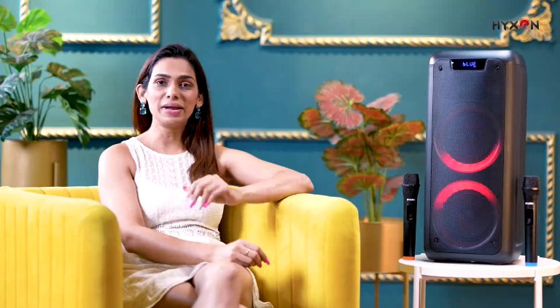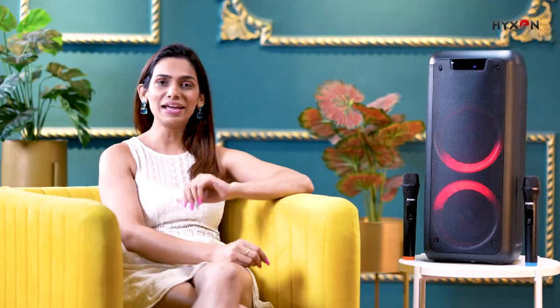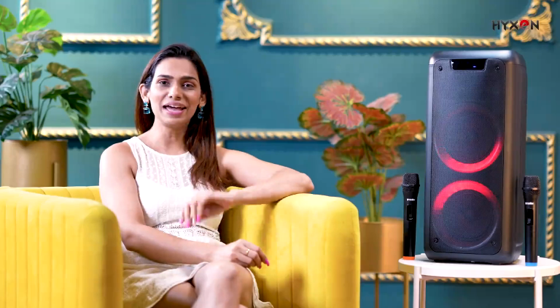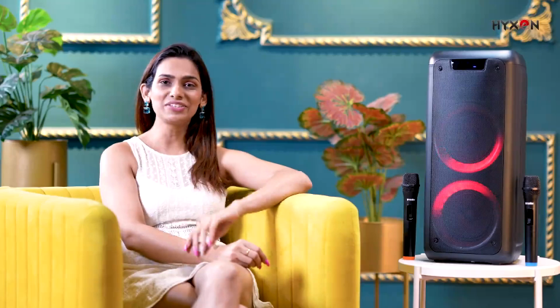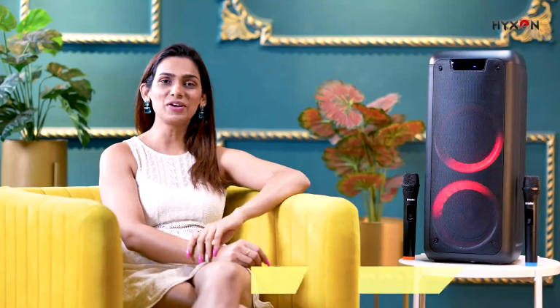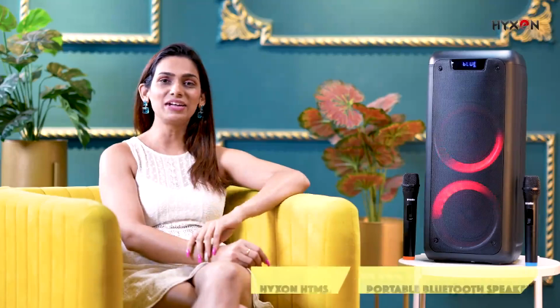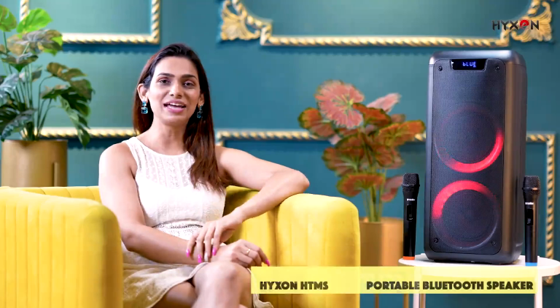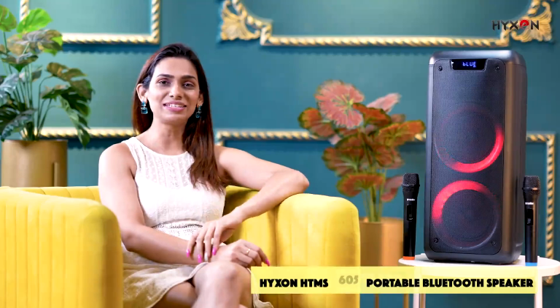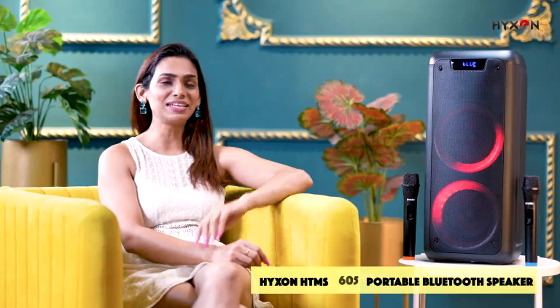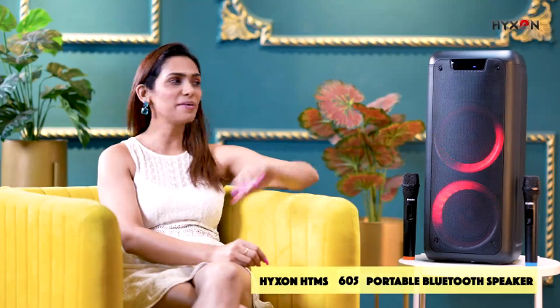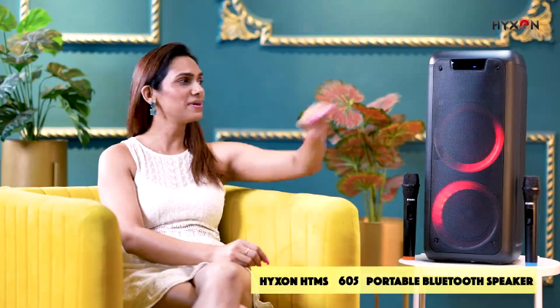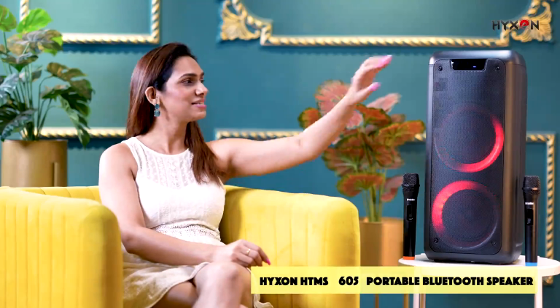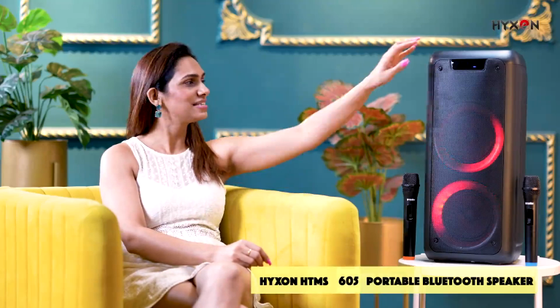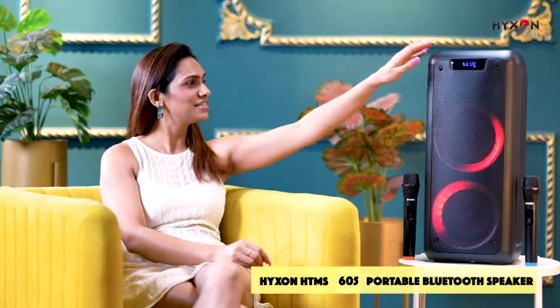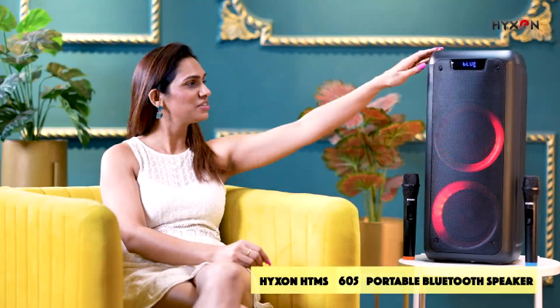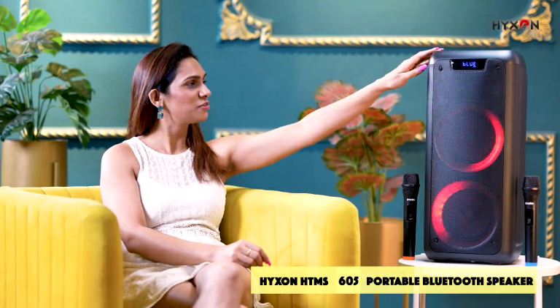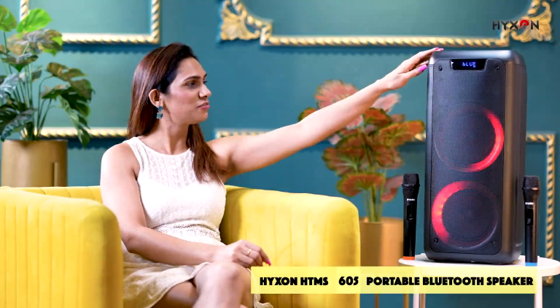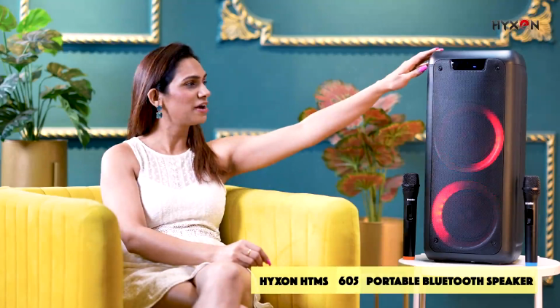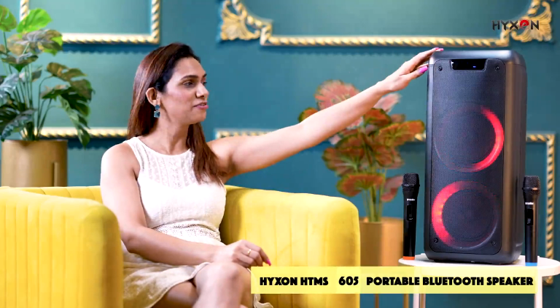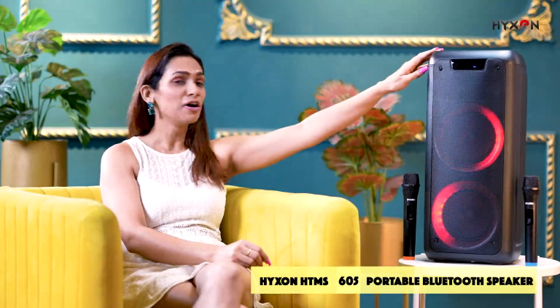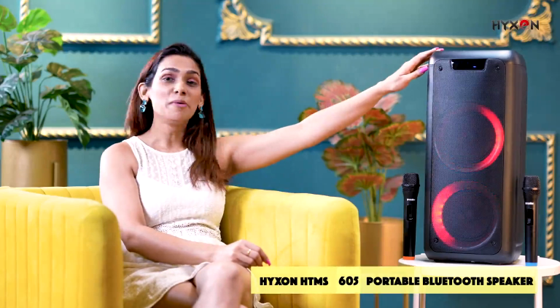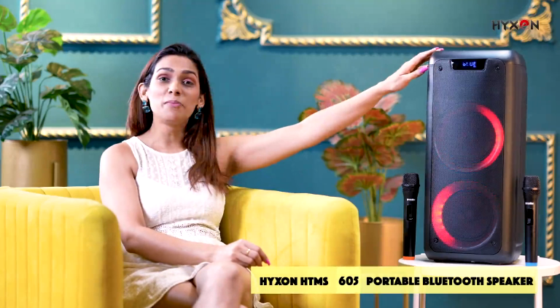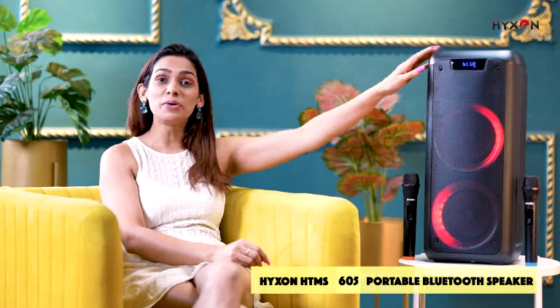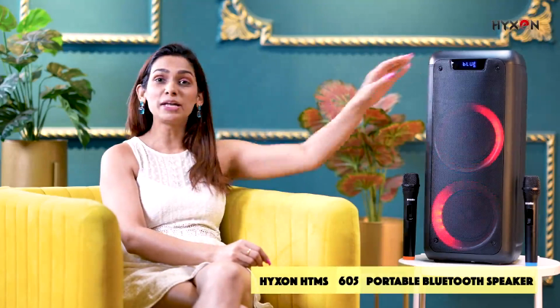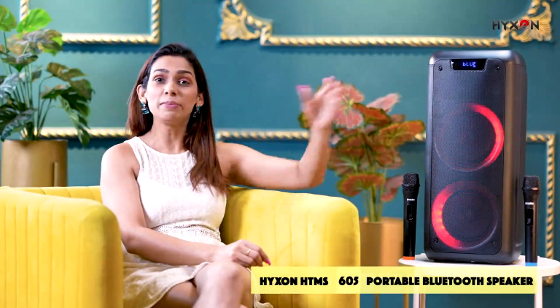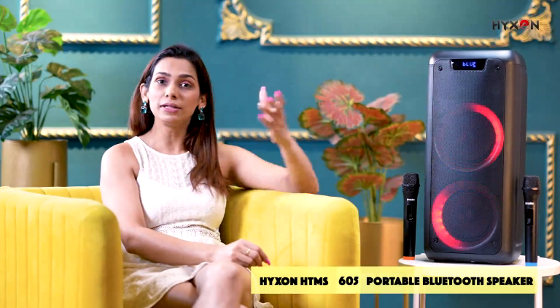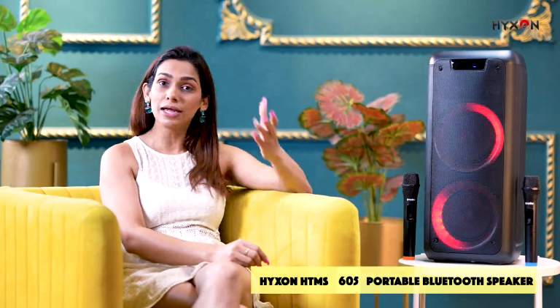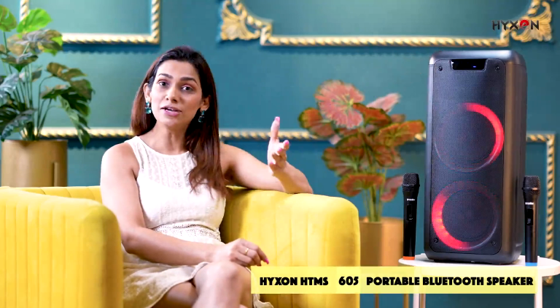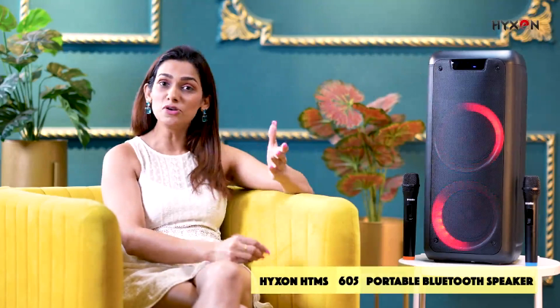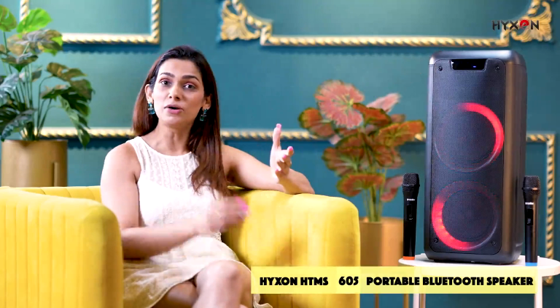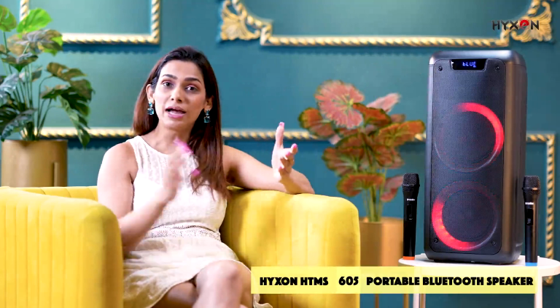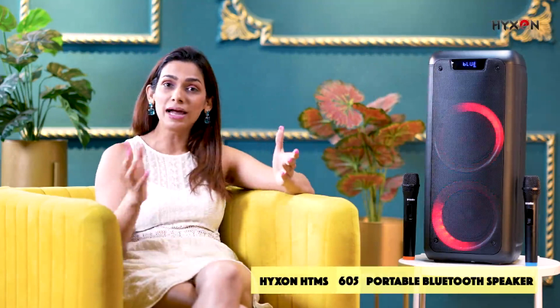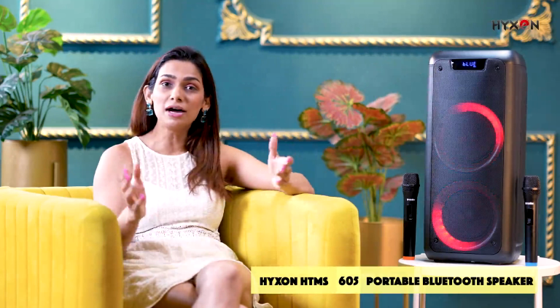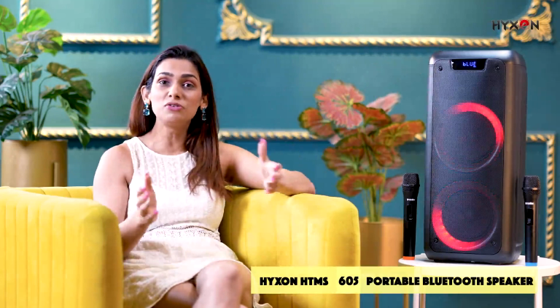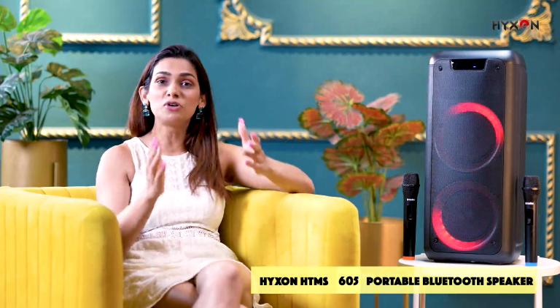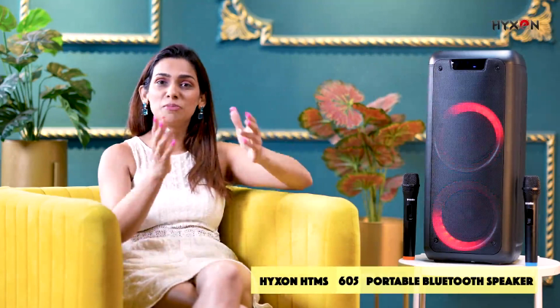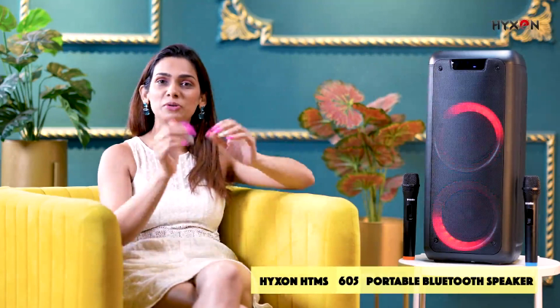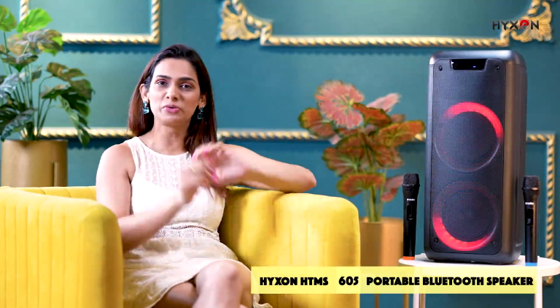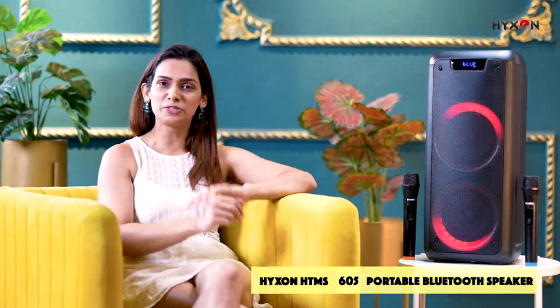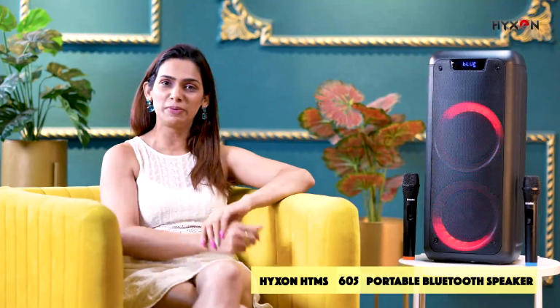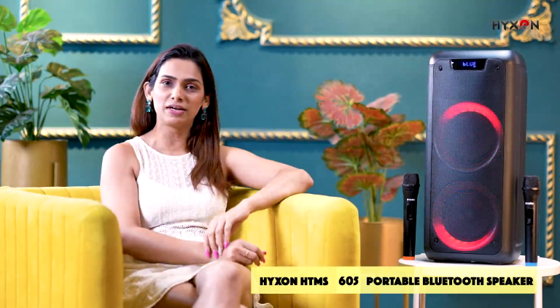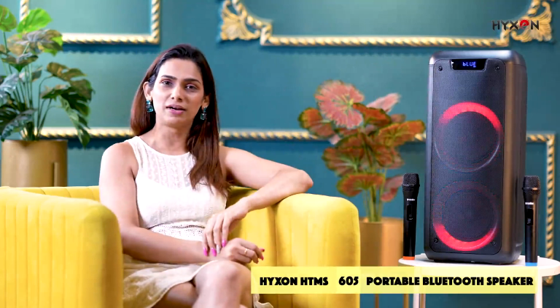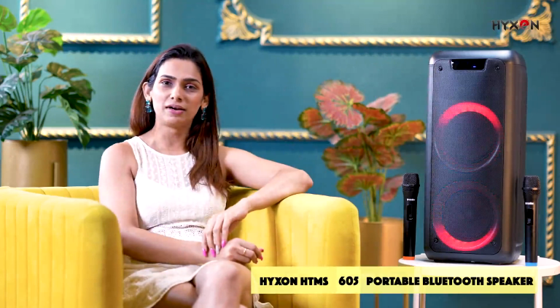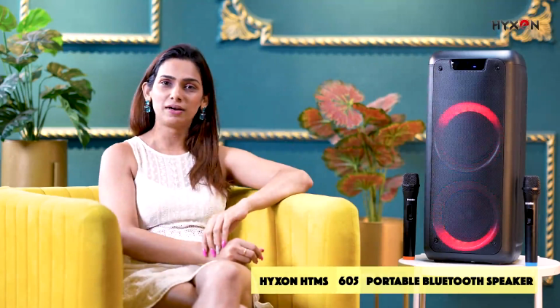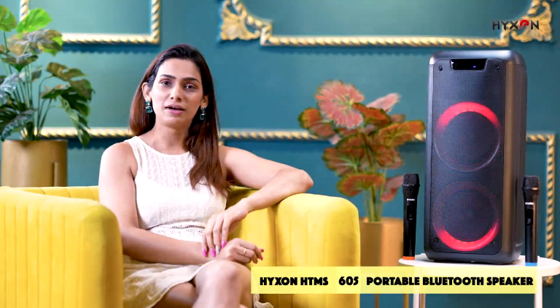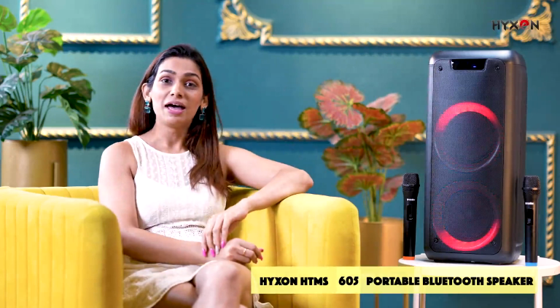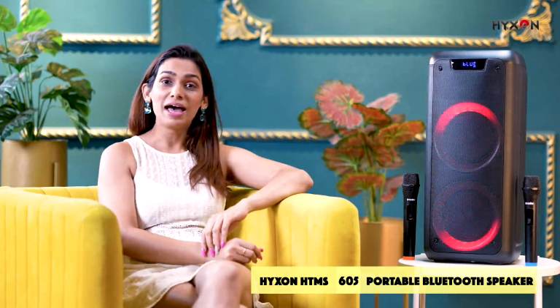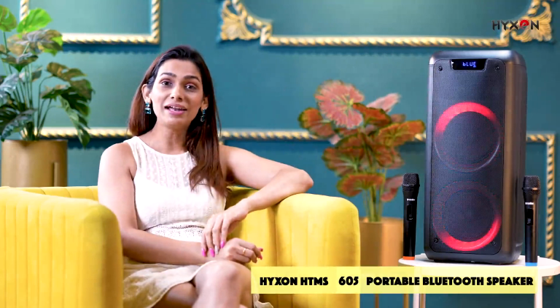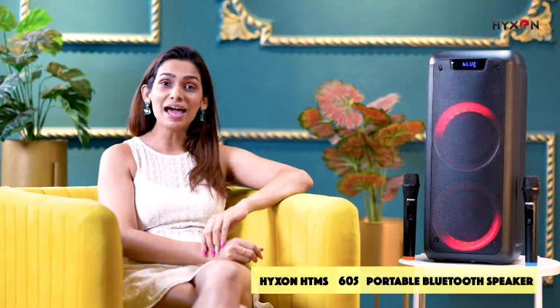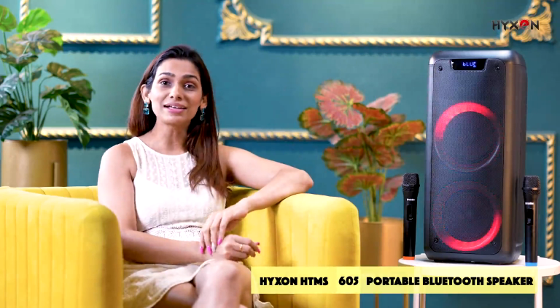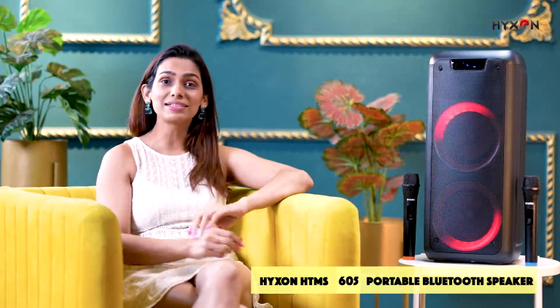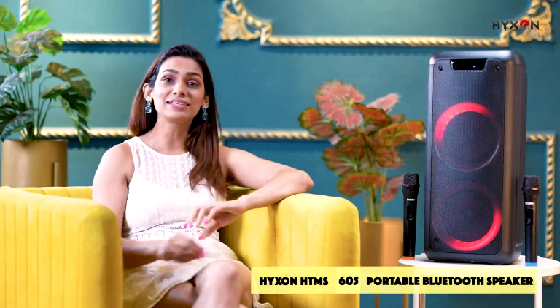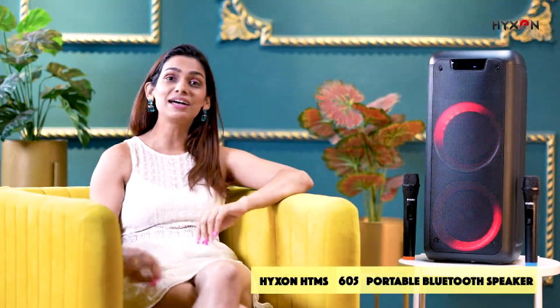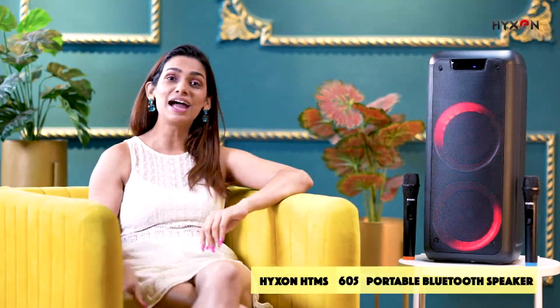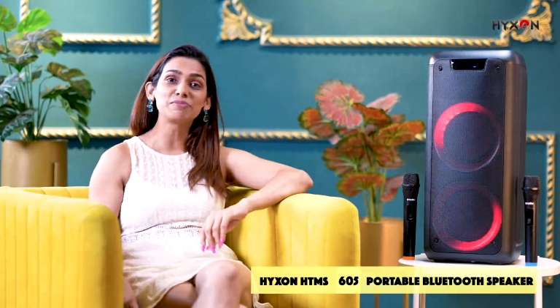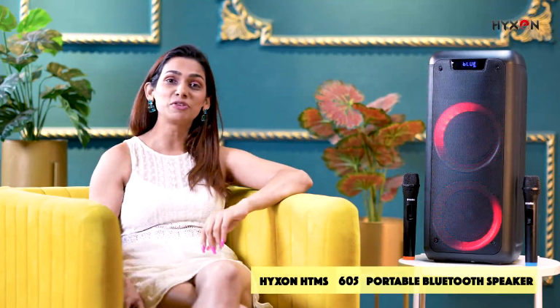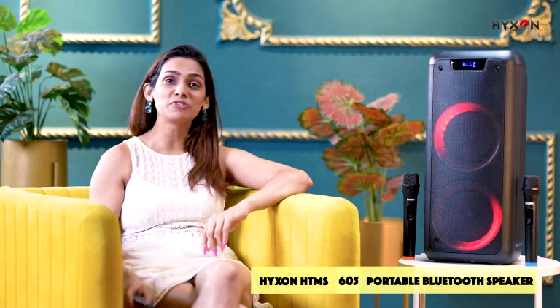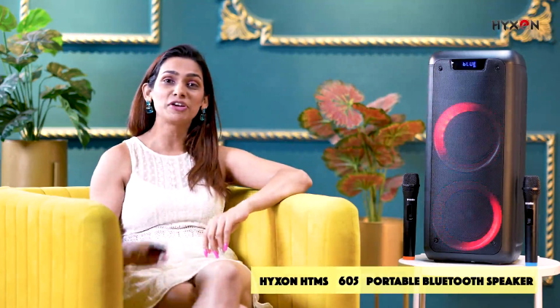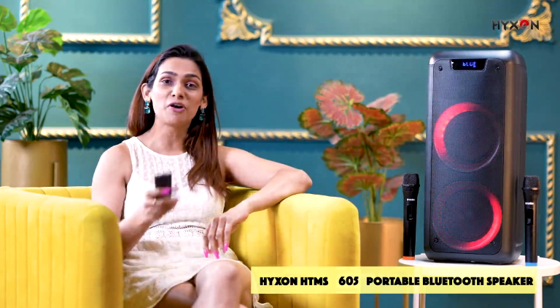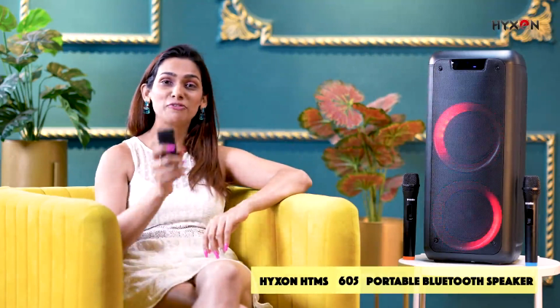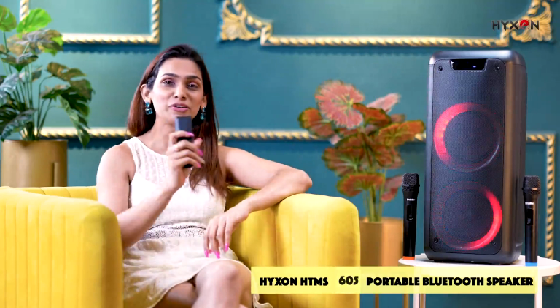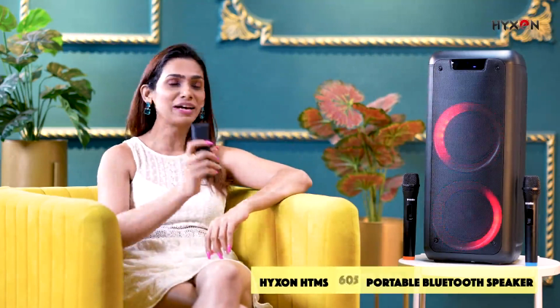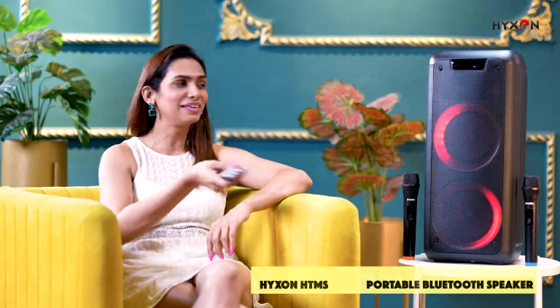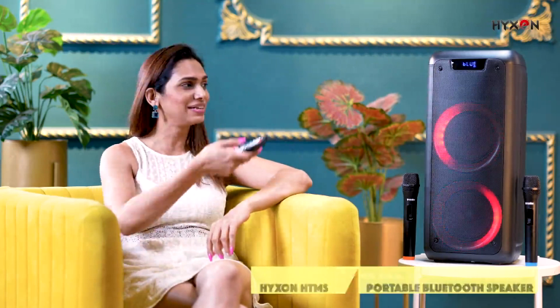Bring the Hexon HTMS605 portable indoor and outdoor Bluetooth speaker and enhance the atmosphere of your gatherings.